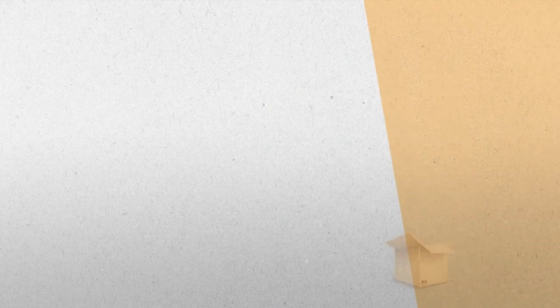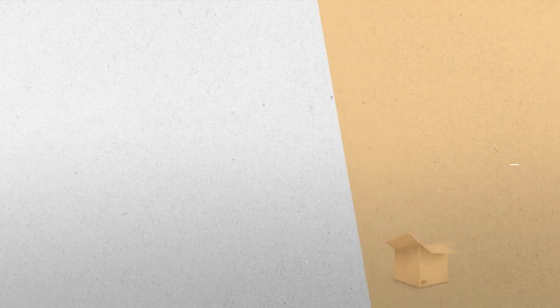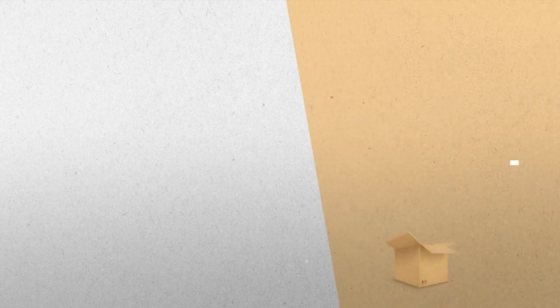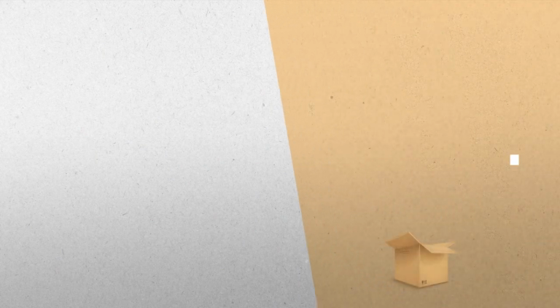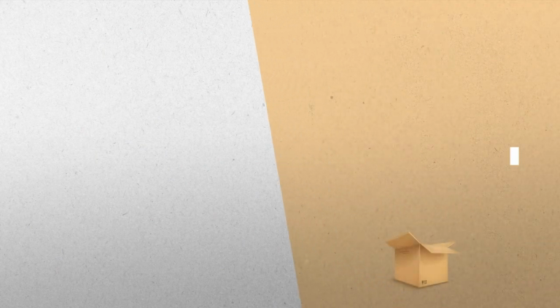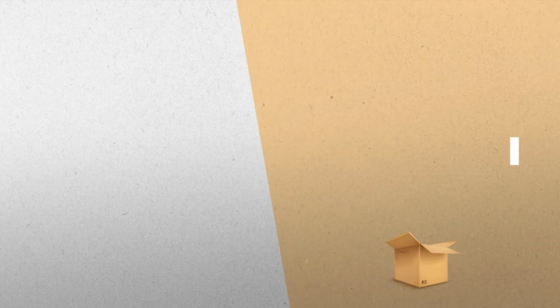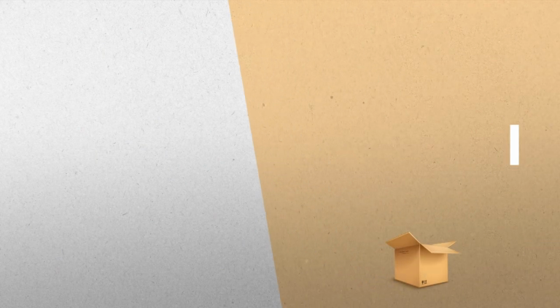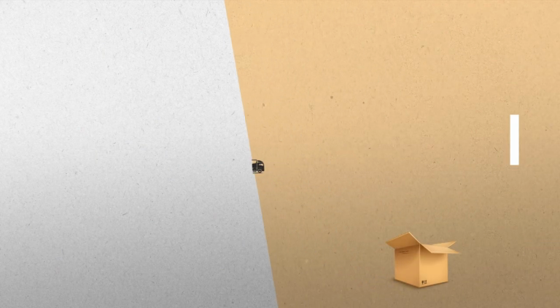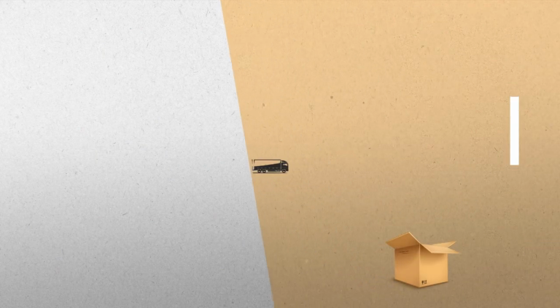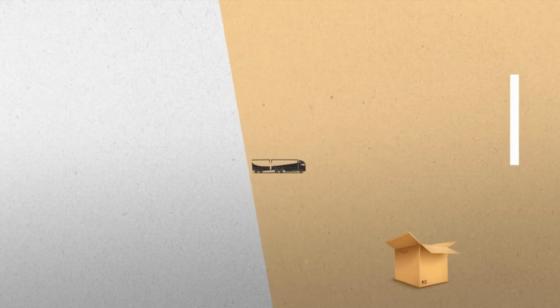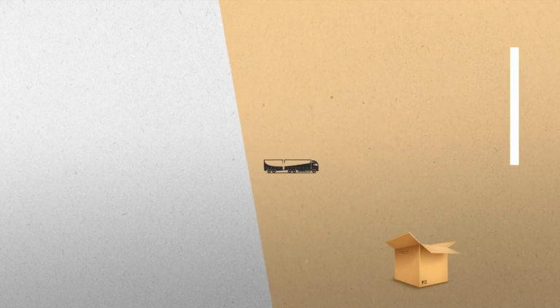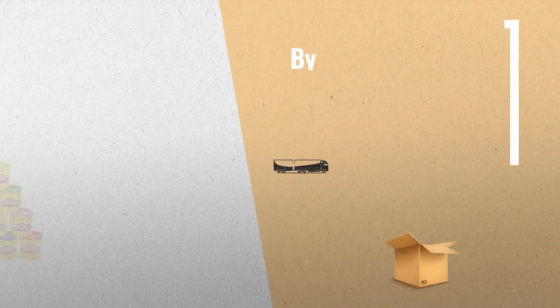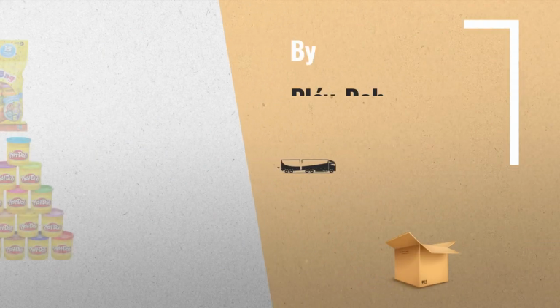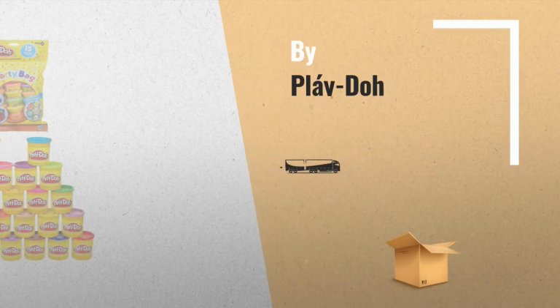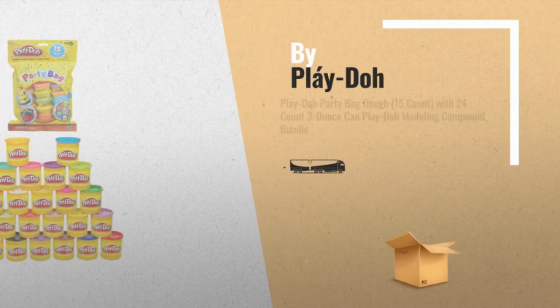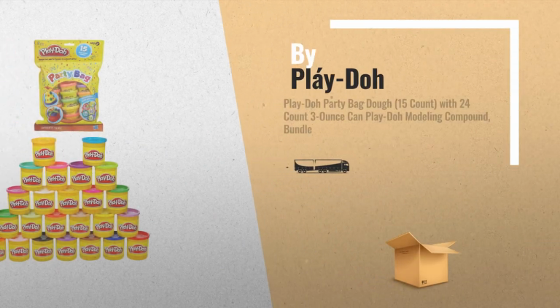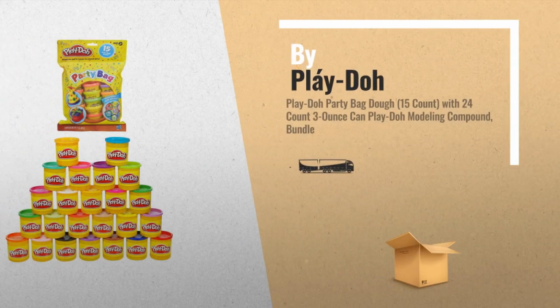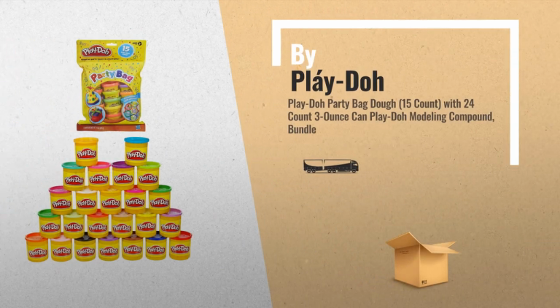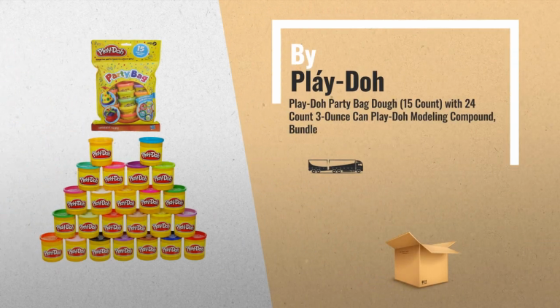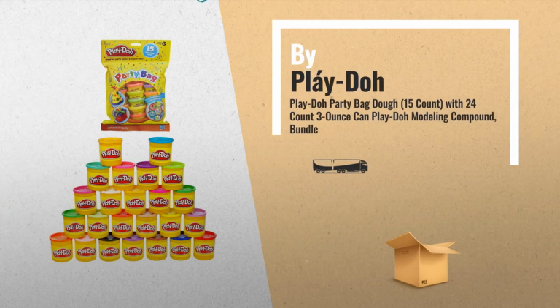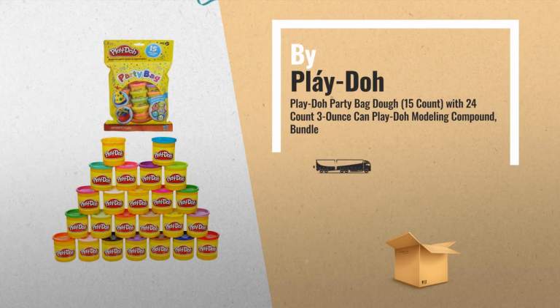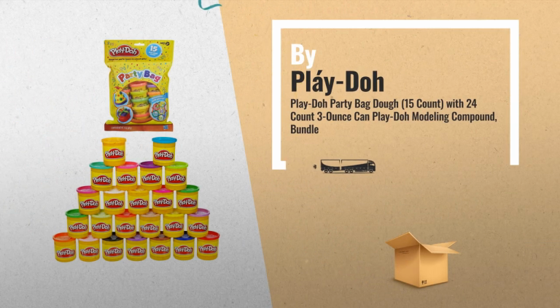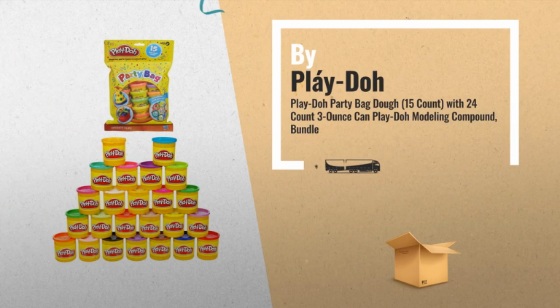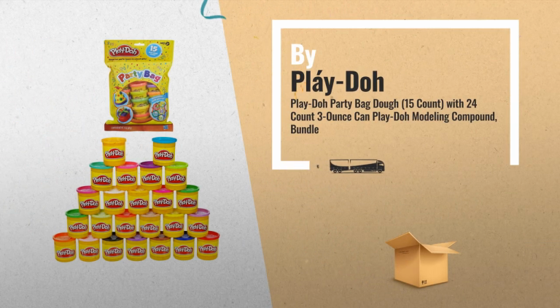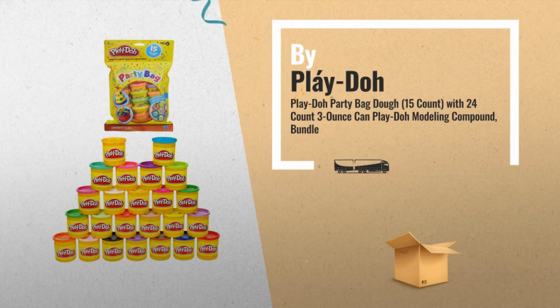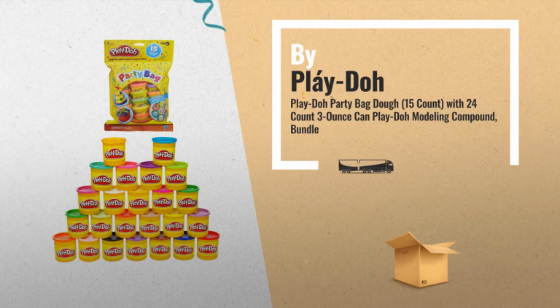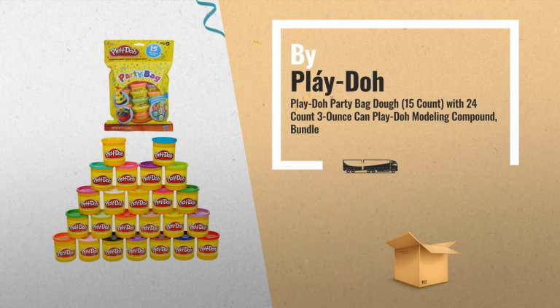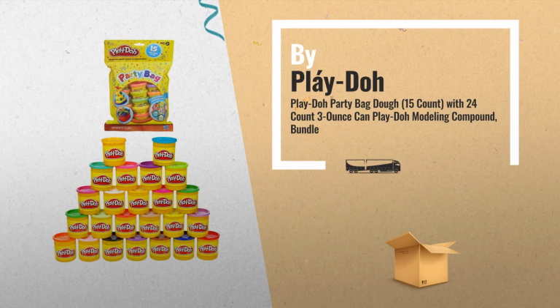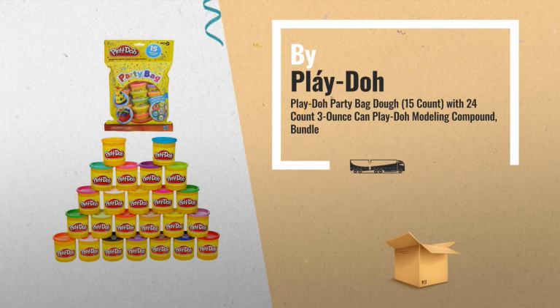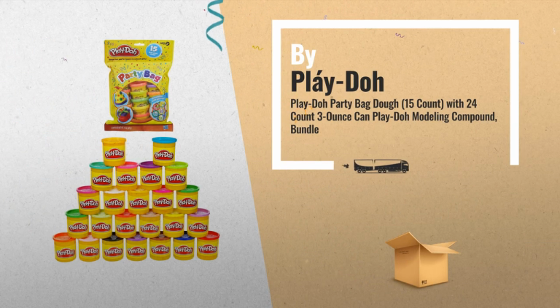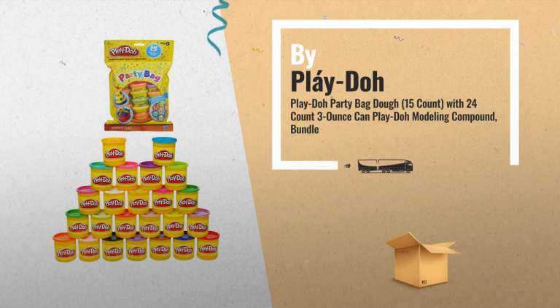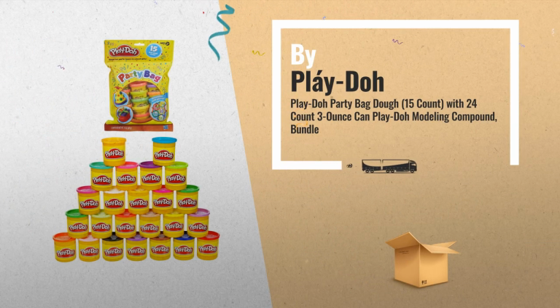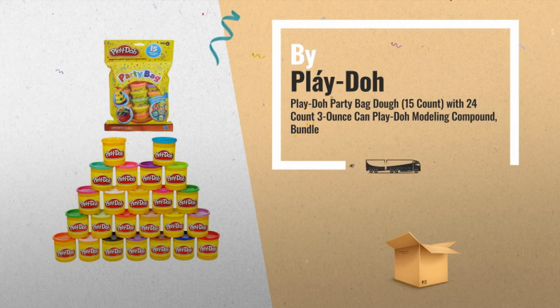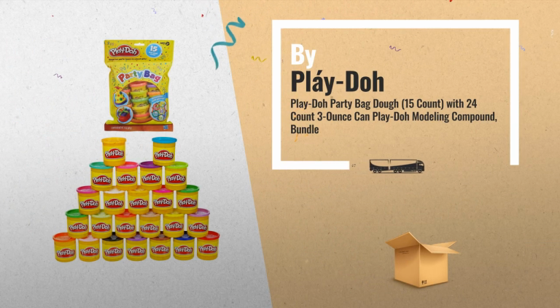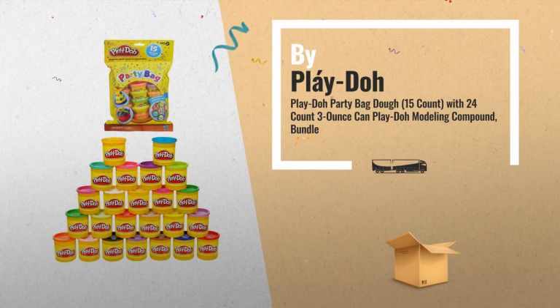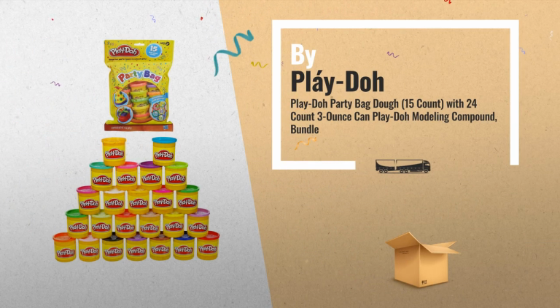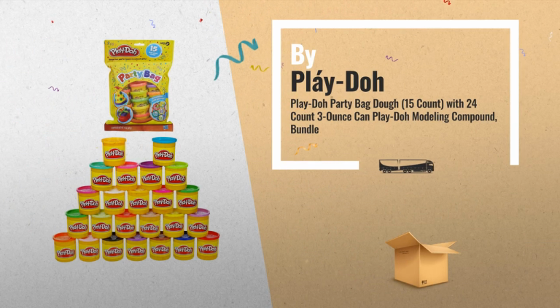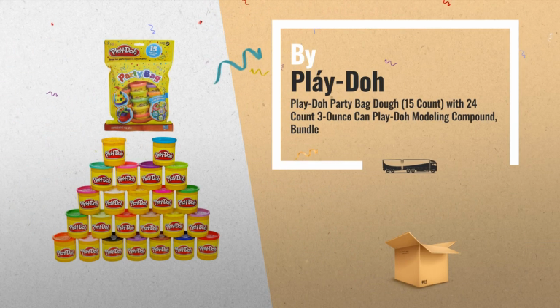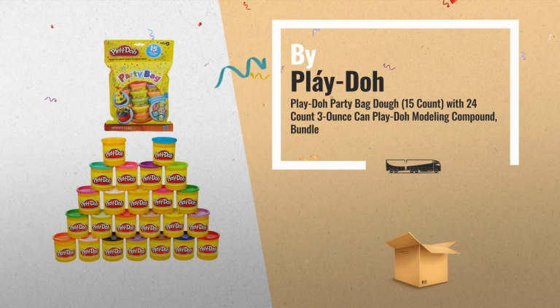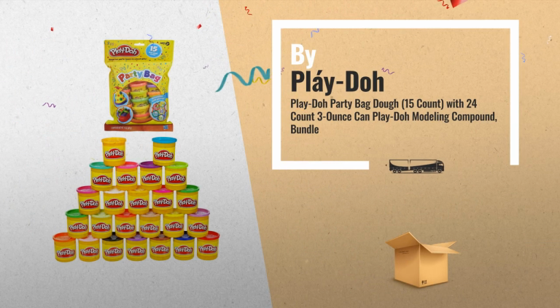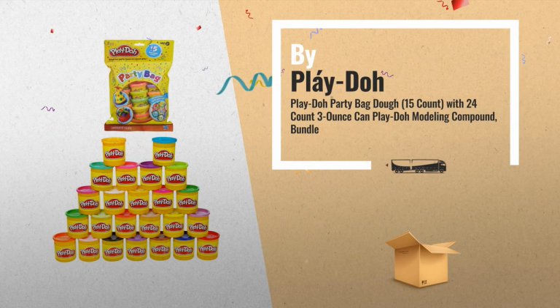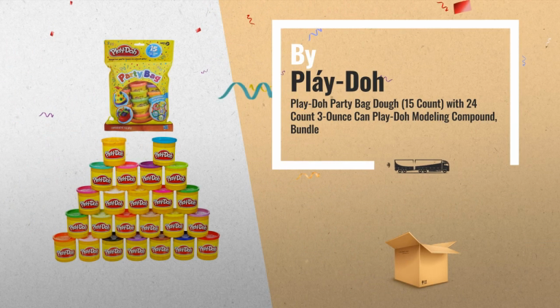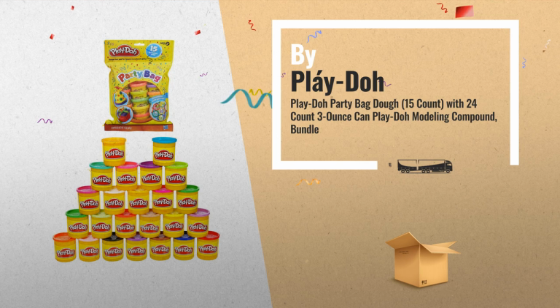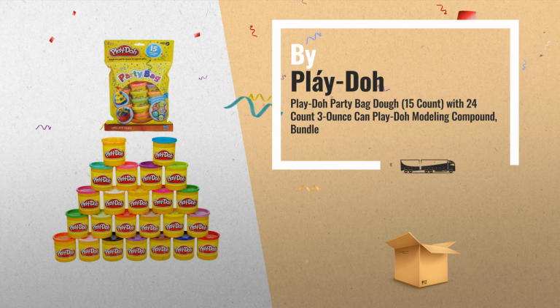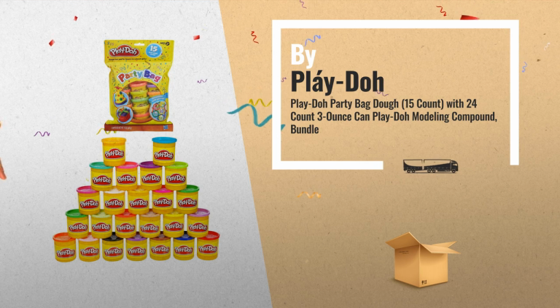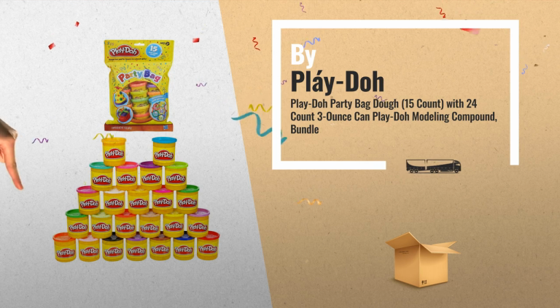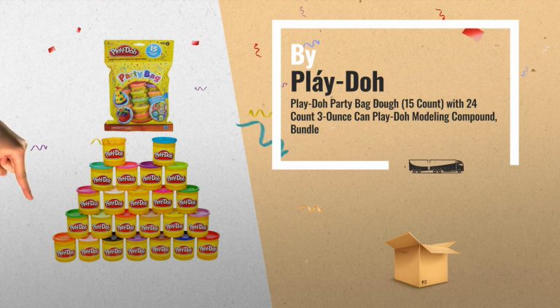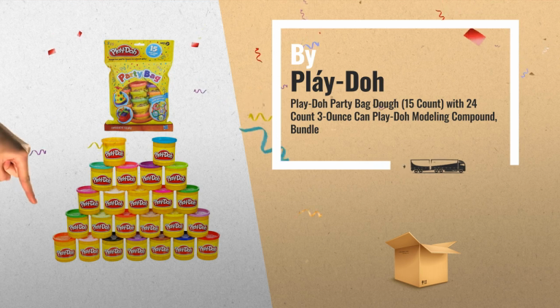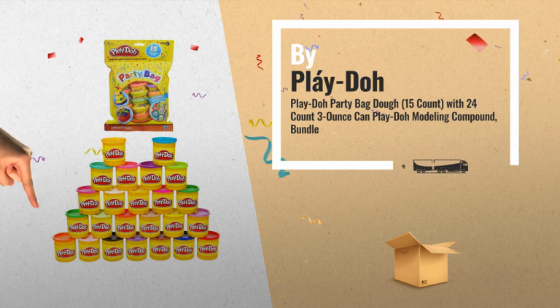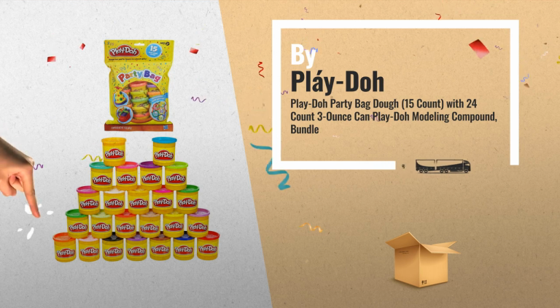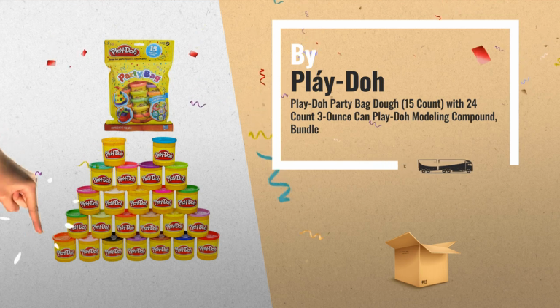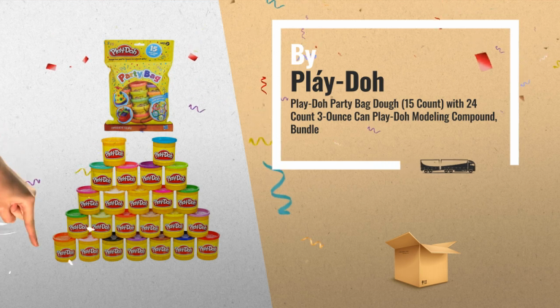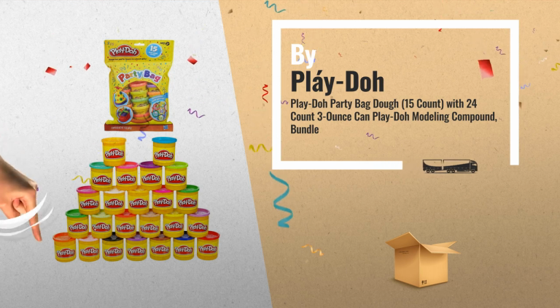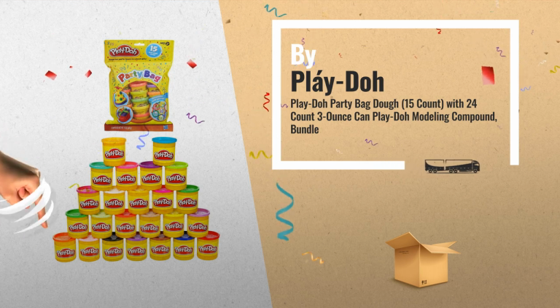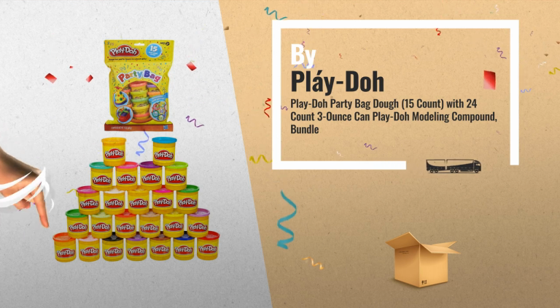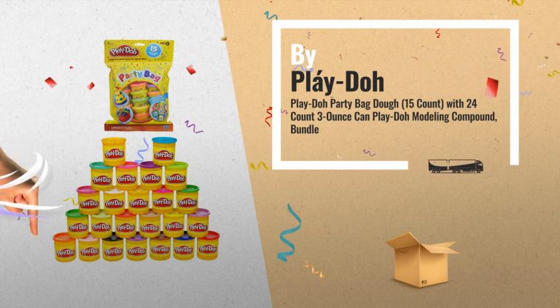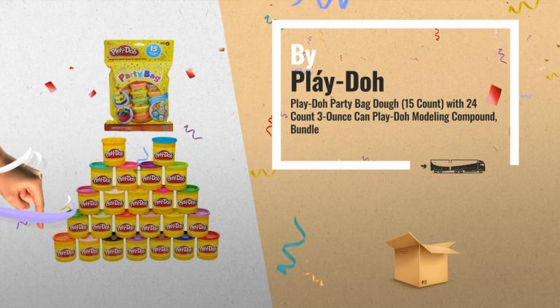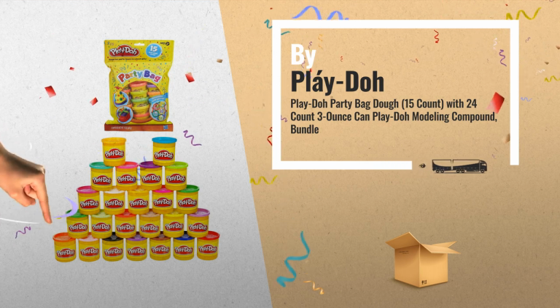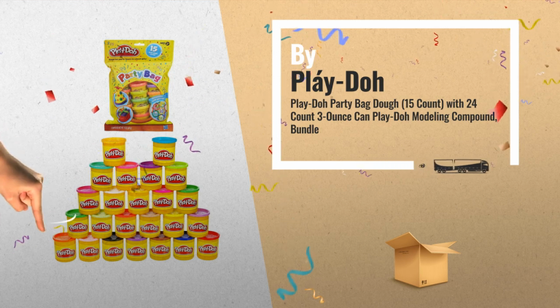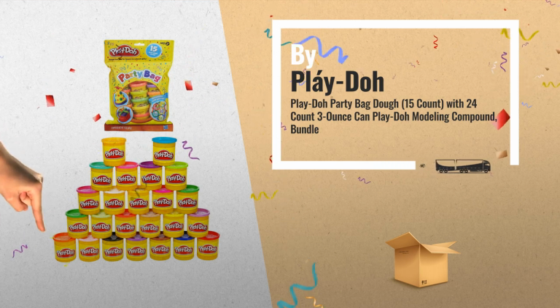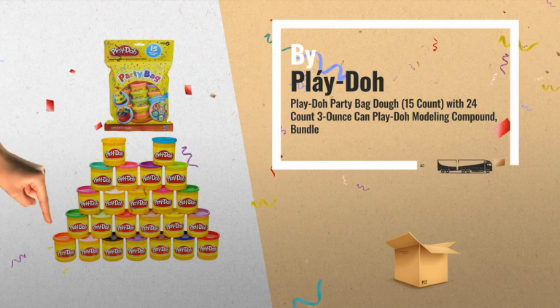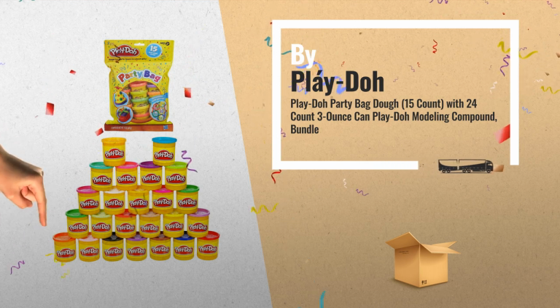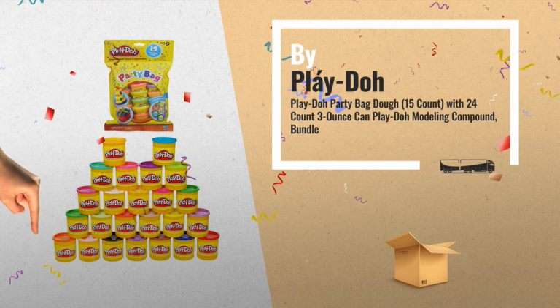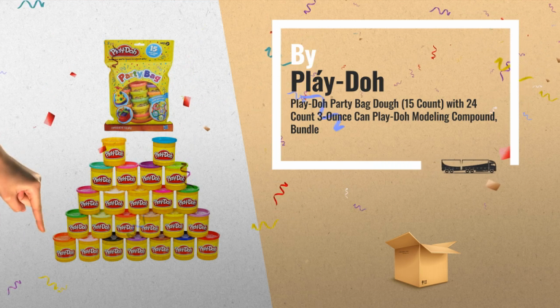Number 3, by Play-Doh. Let's play. Just click this link below and choose your favorite toy.